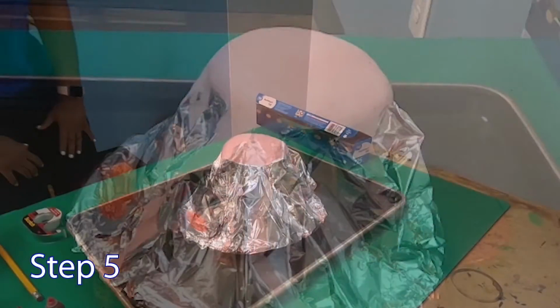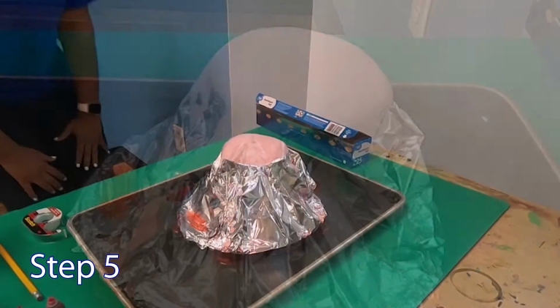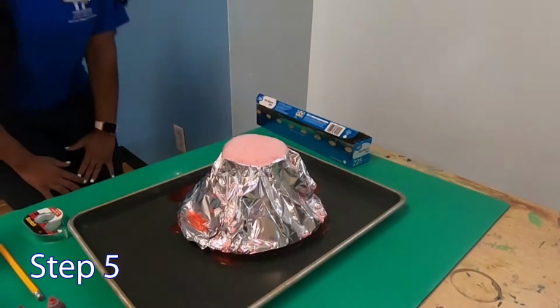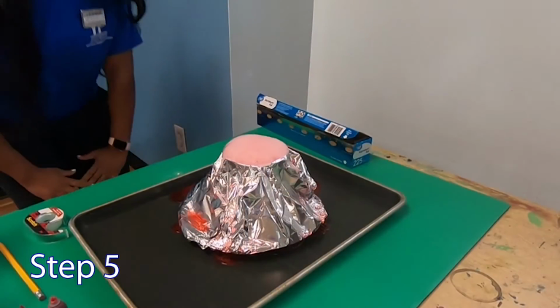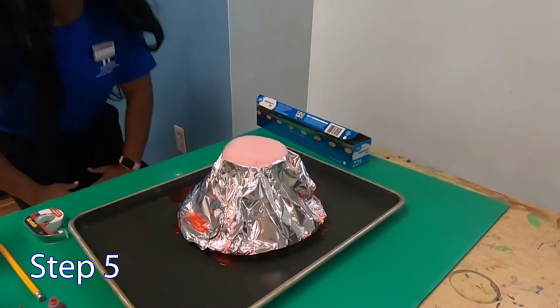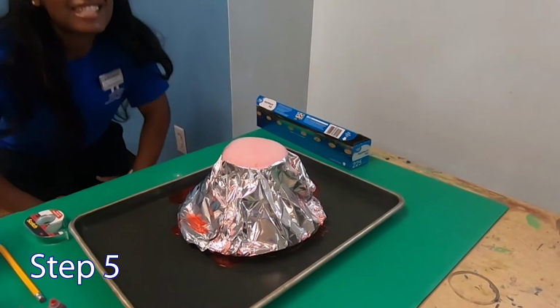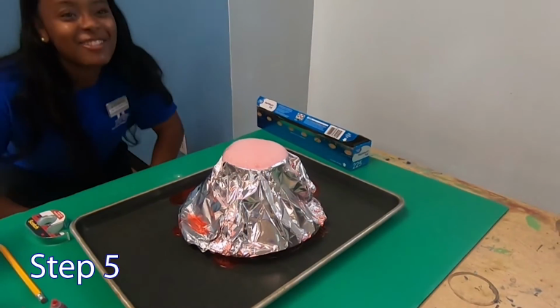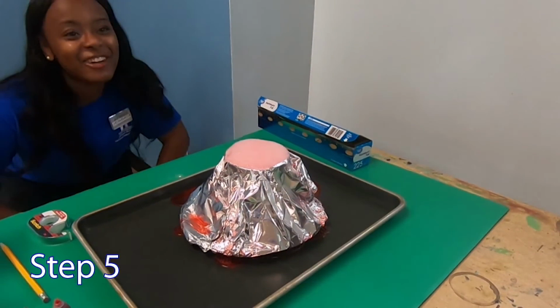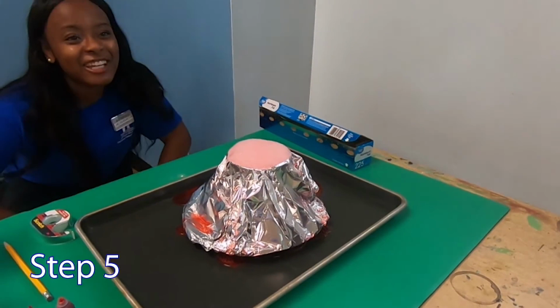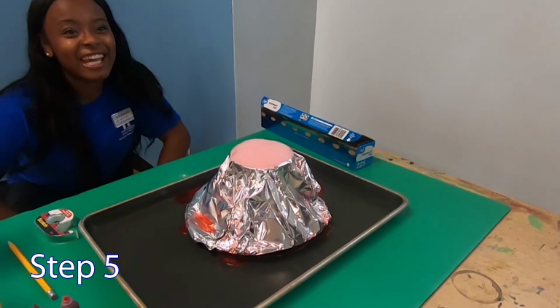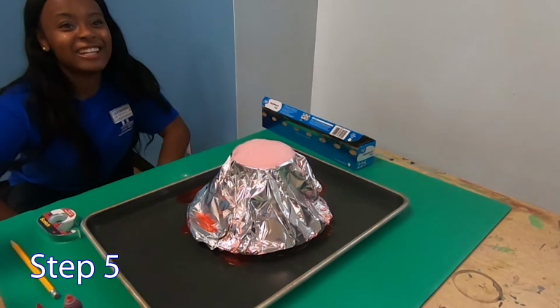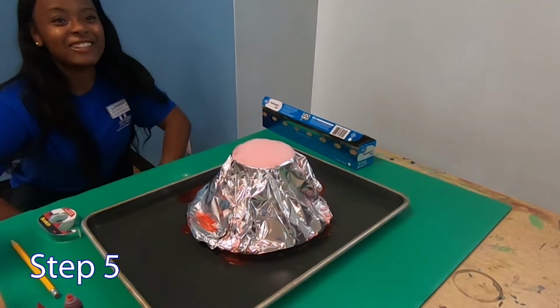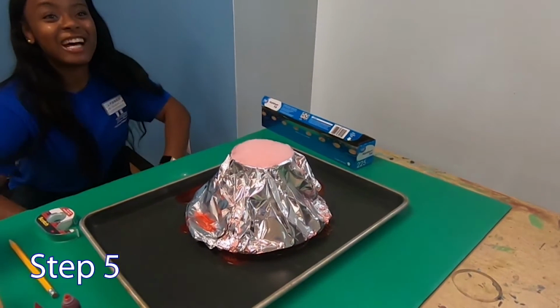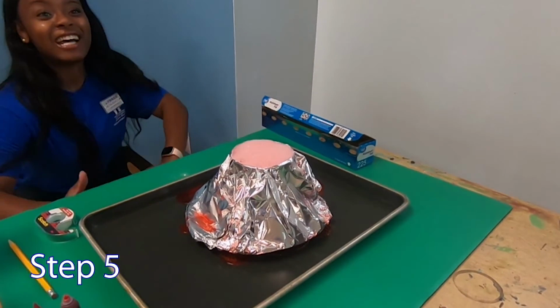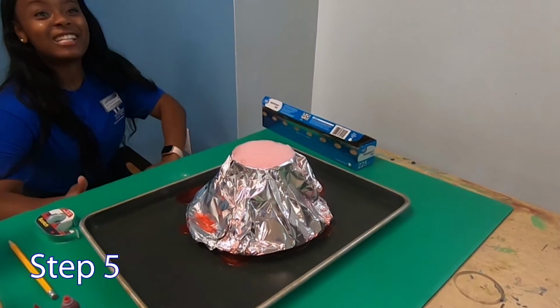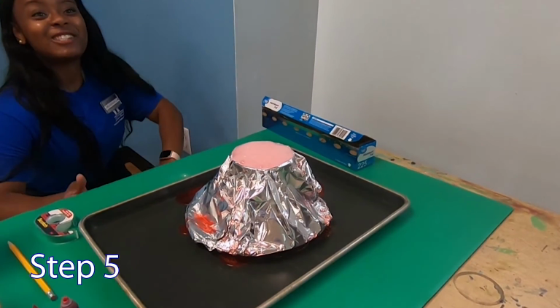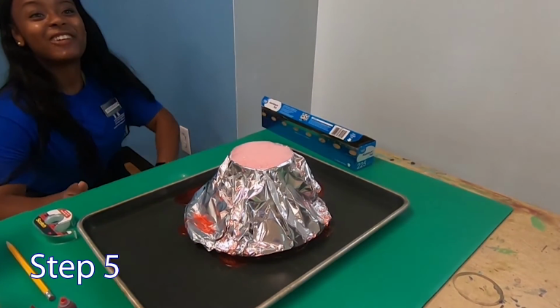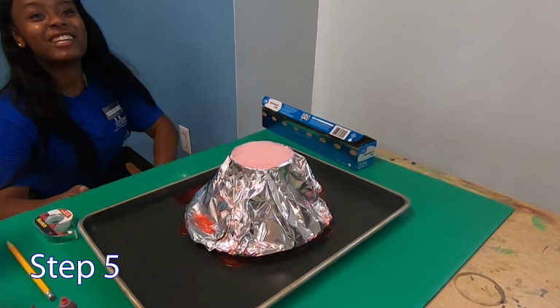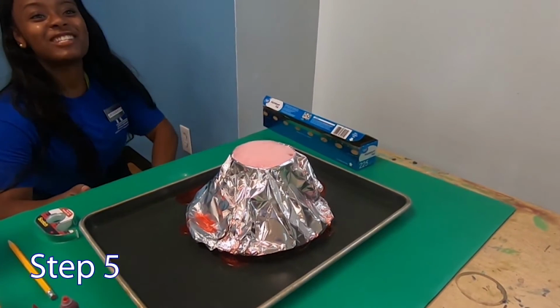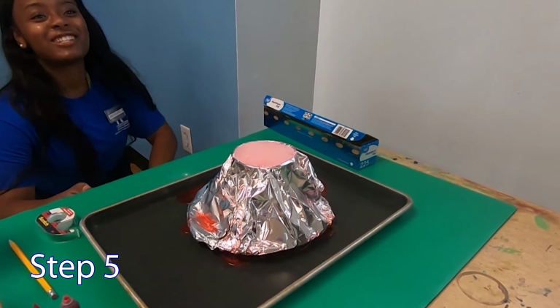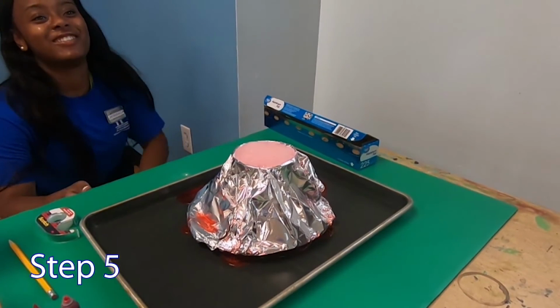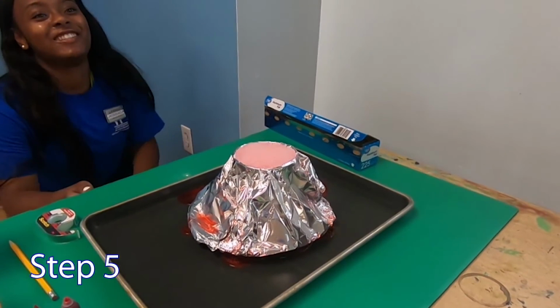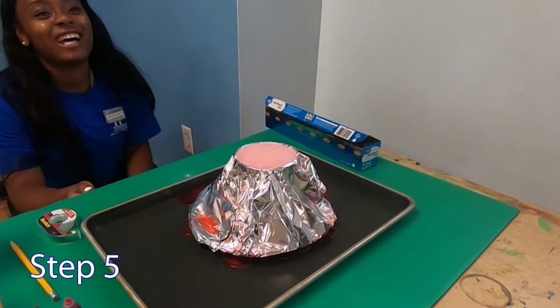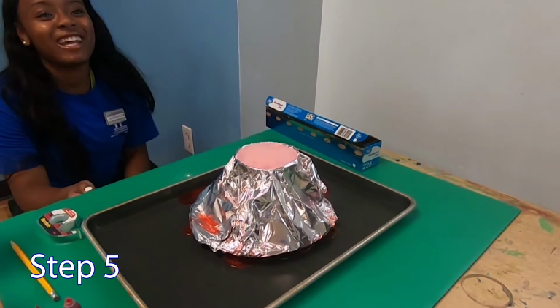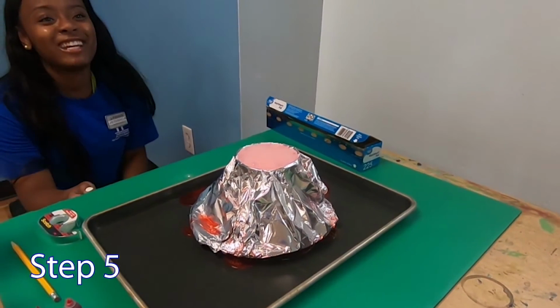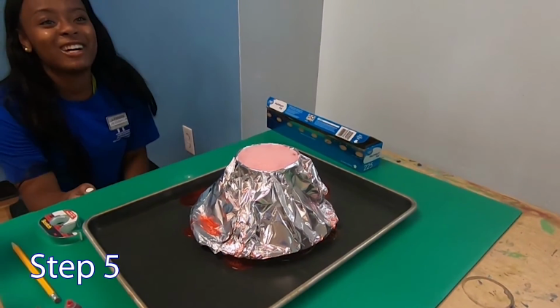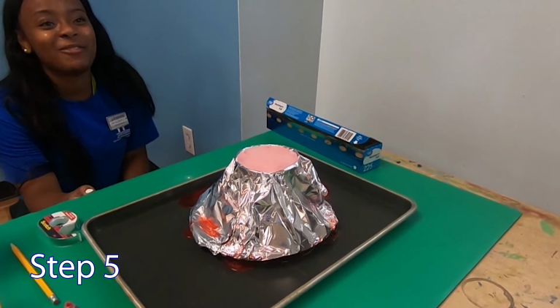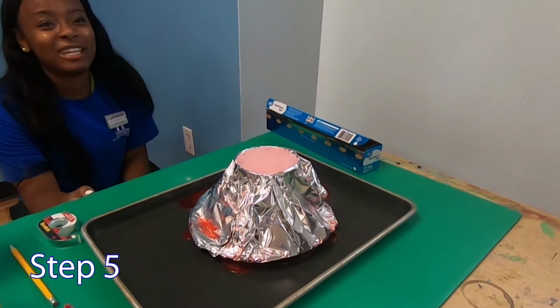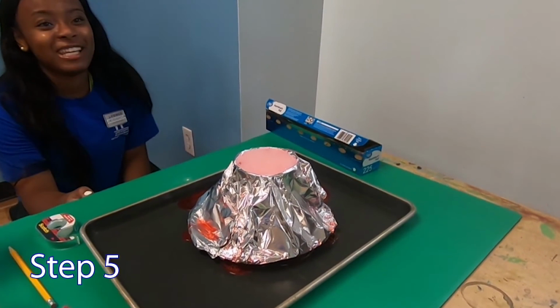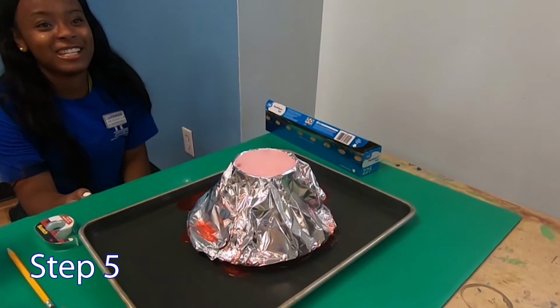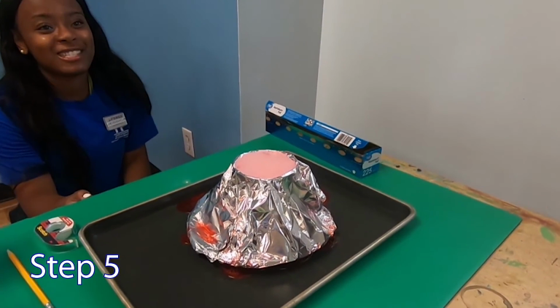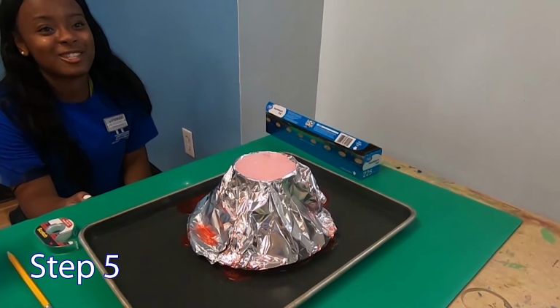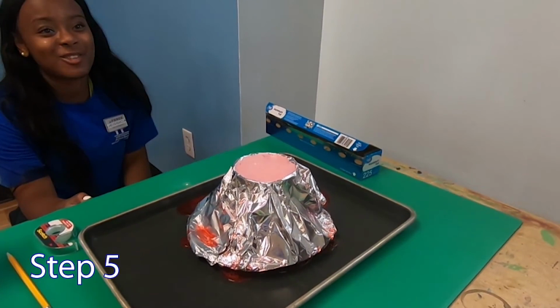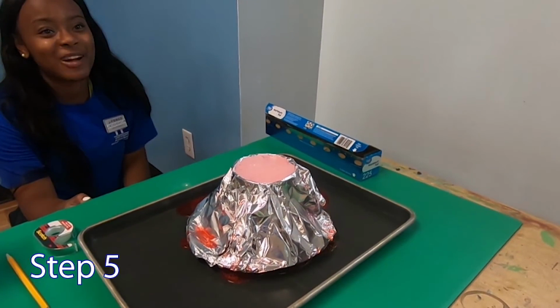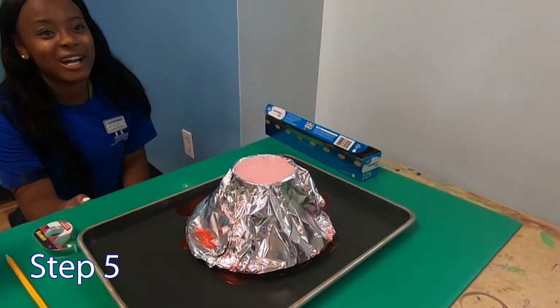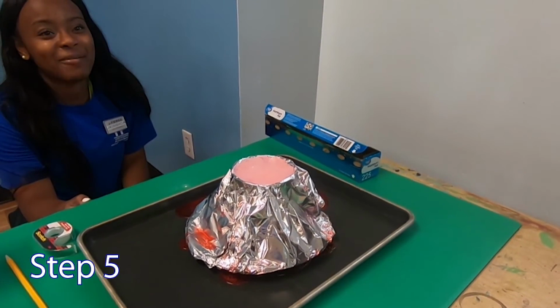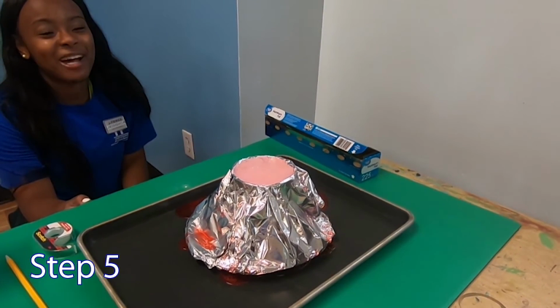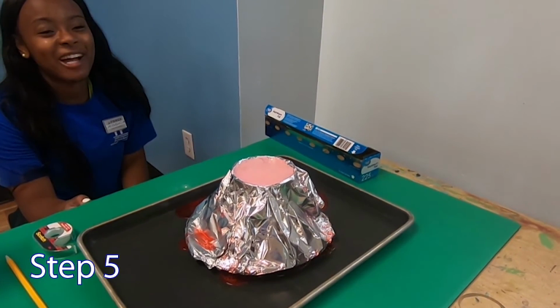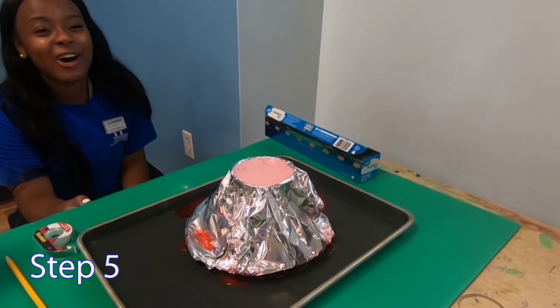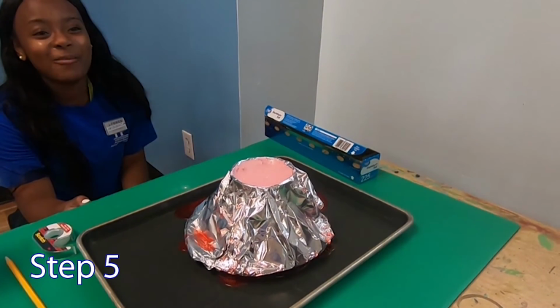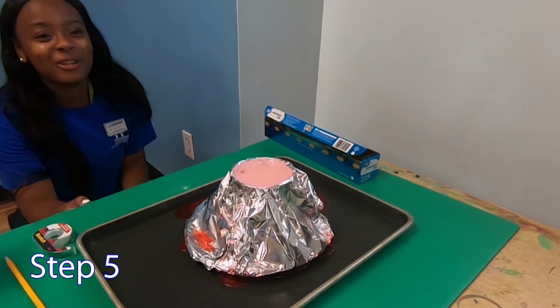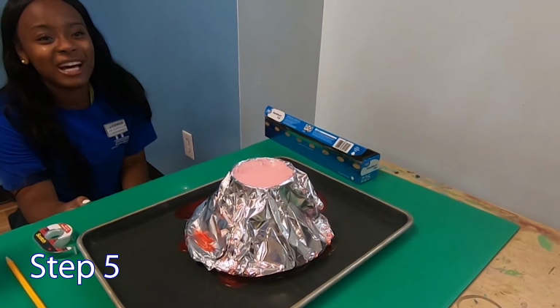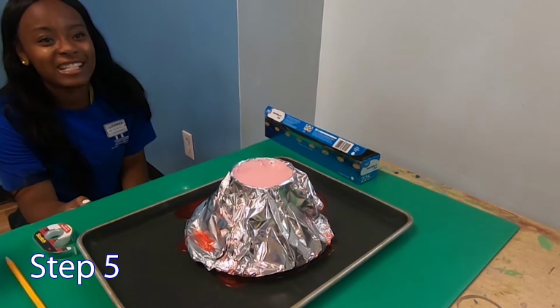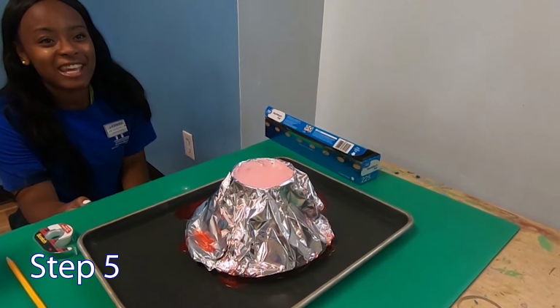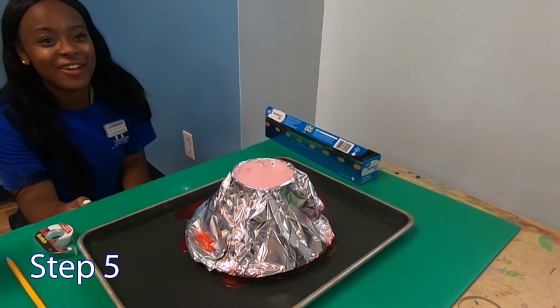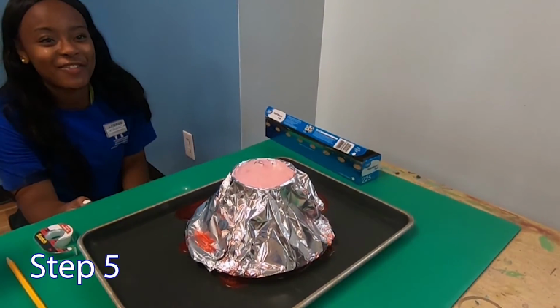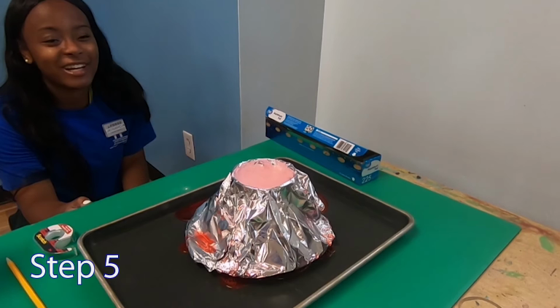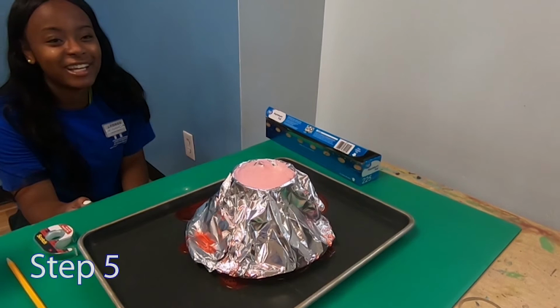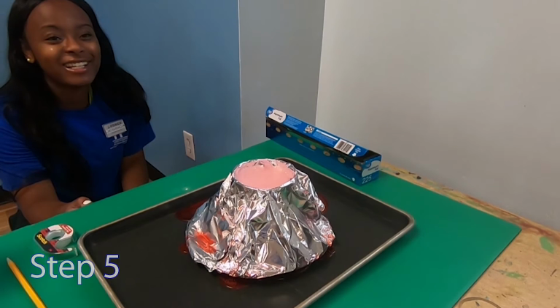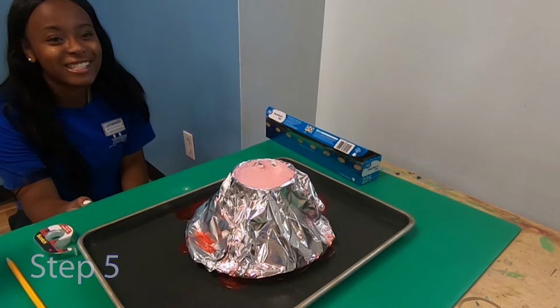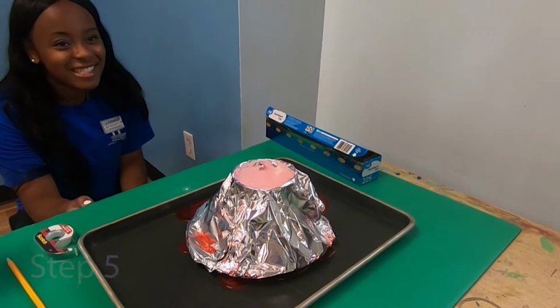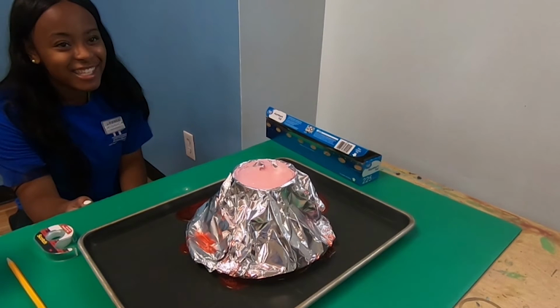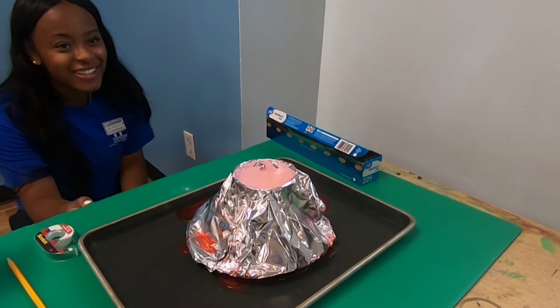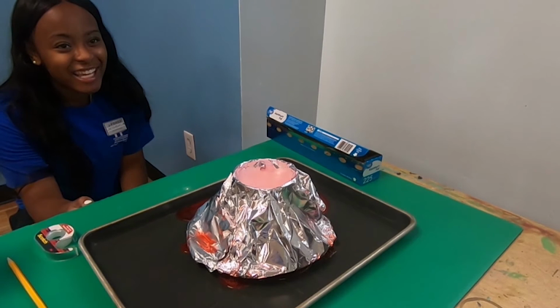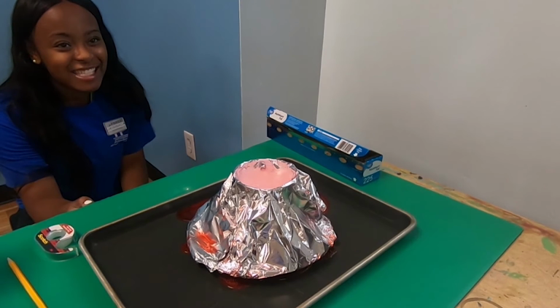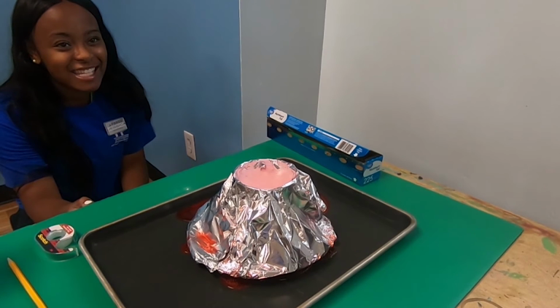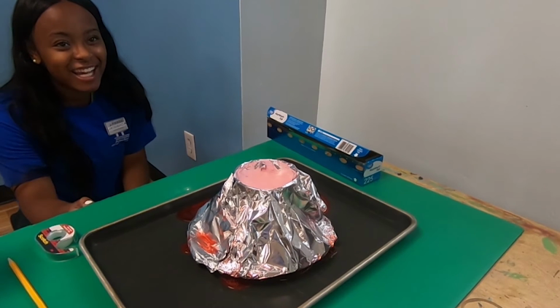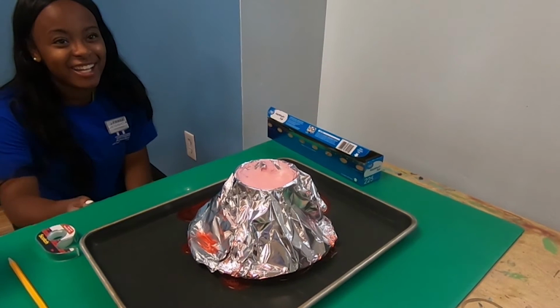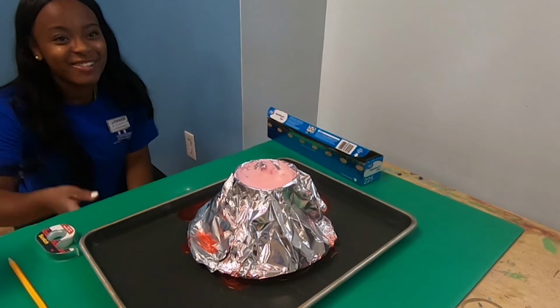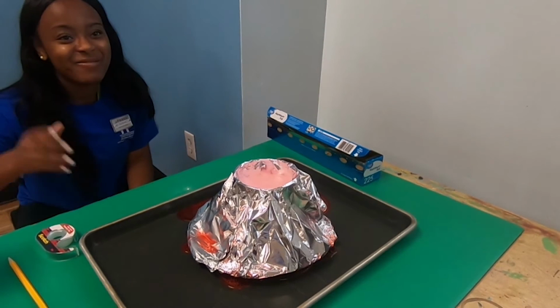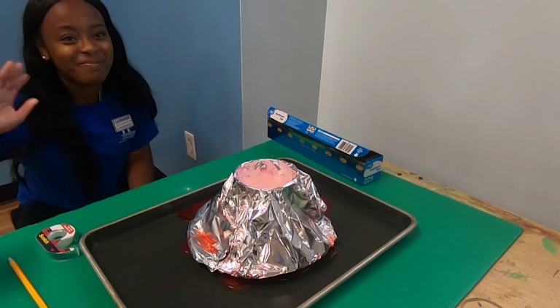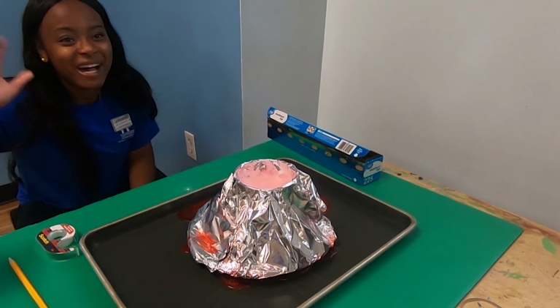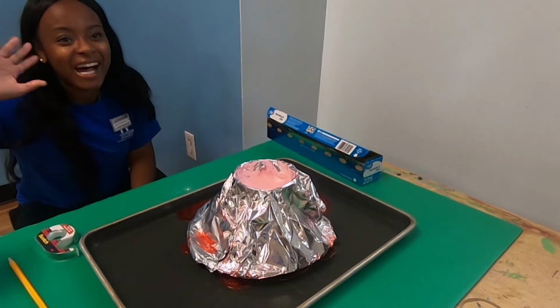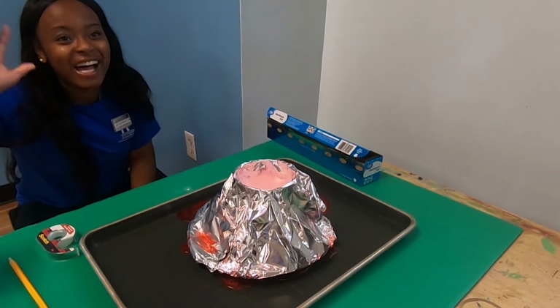And that's a volcano, guys! Make sure you like, comment, and subscribe. I hope you guys had fun. See you next time. Bye!